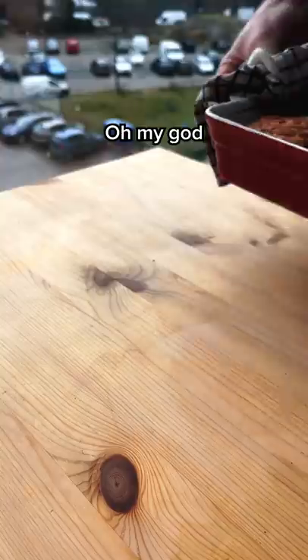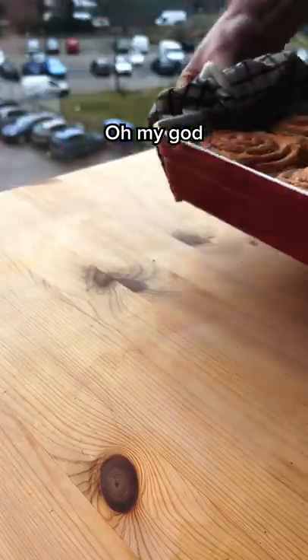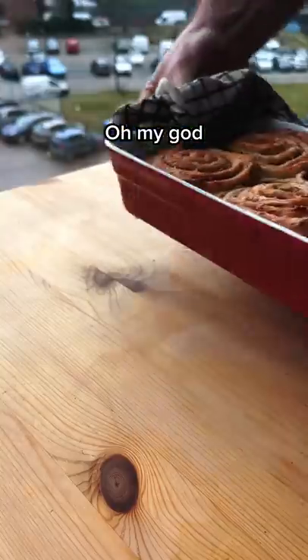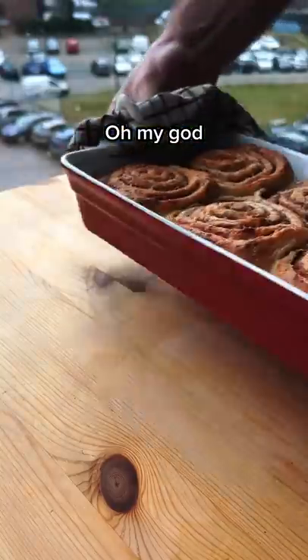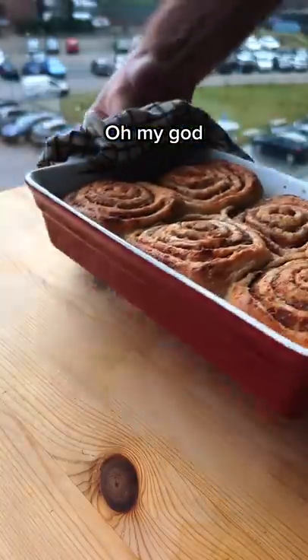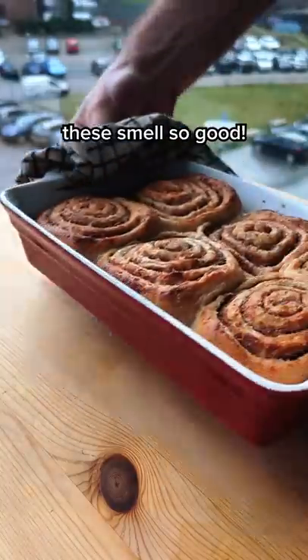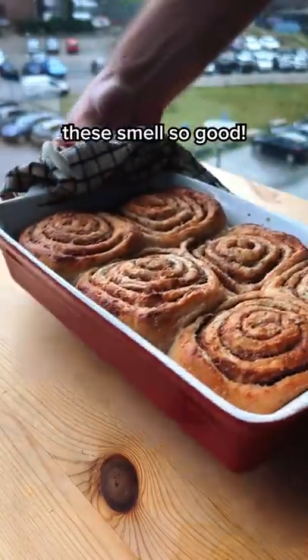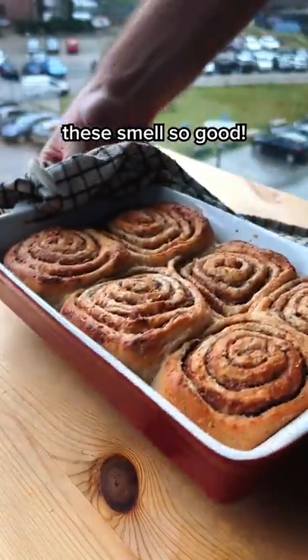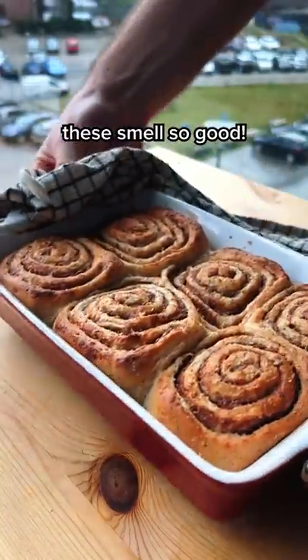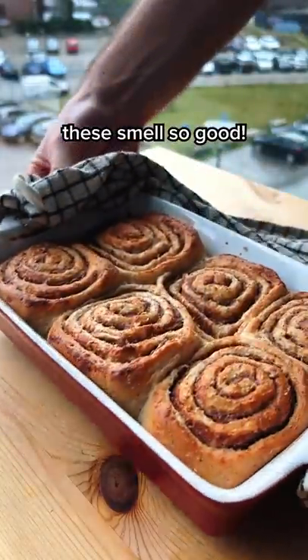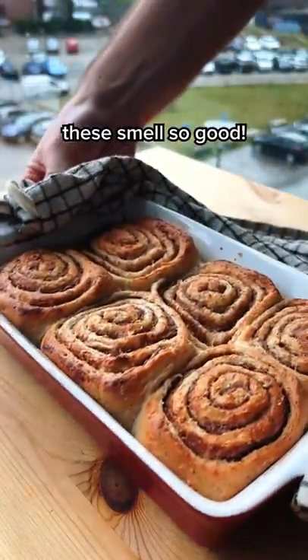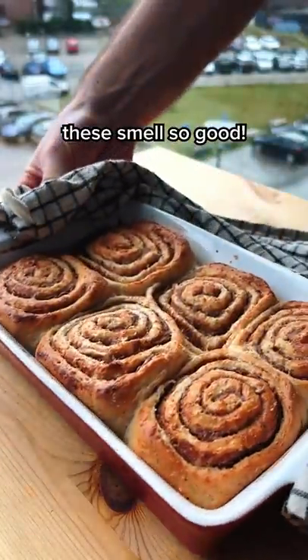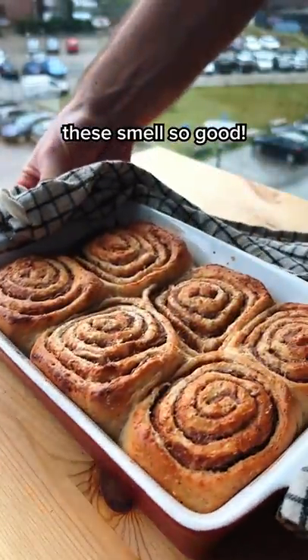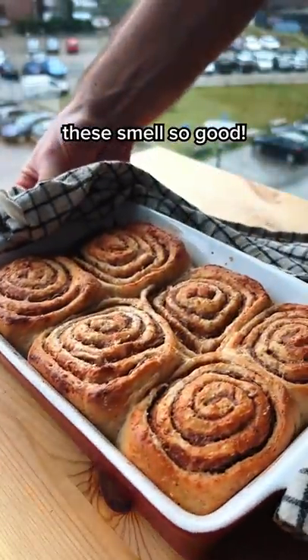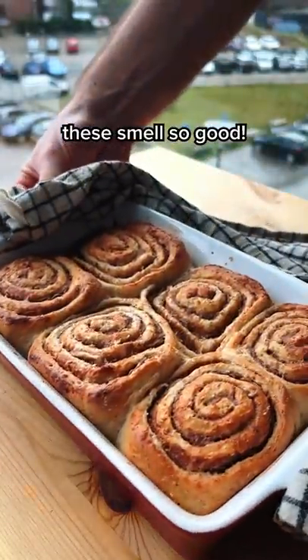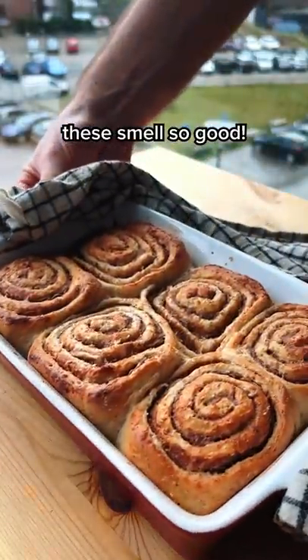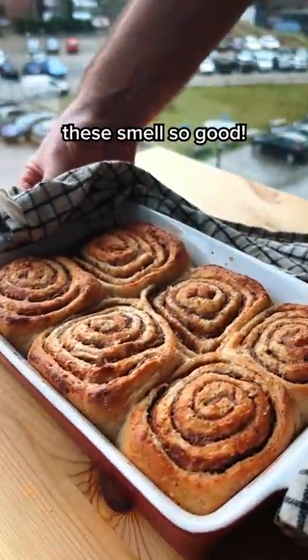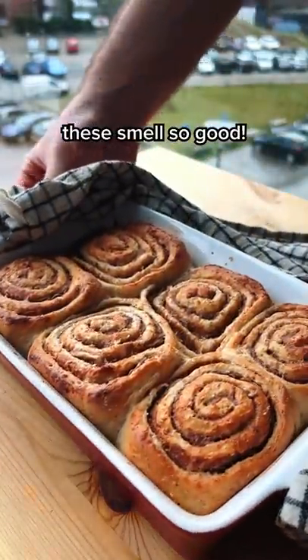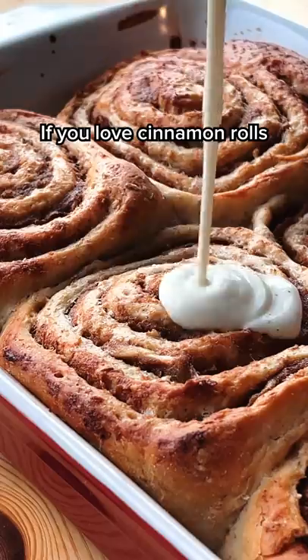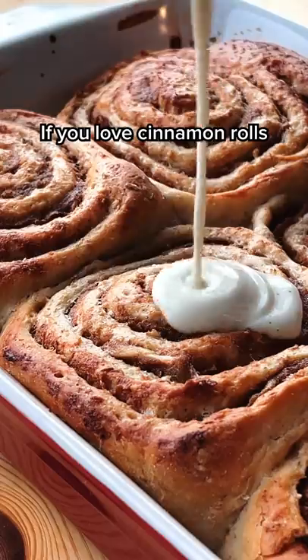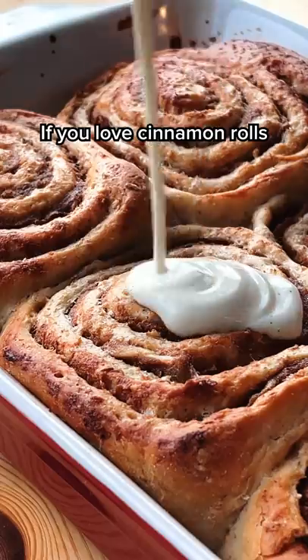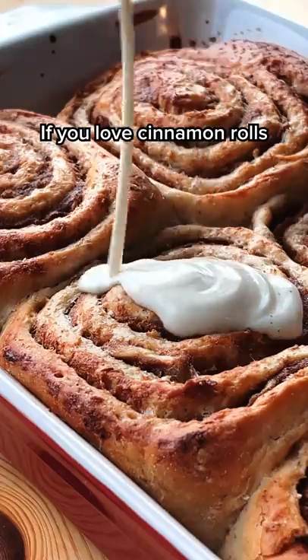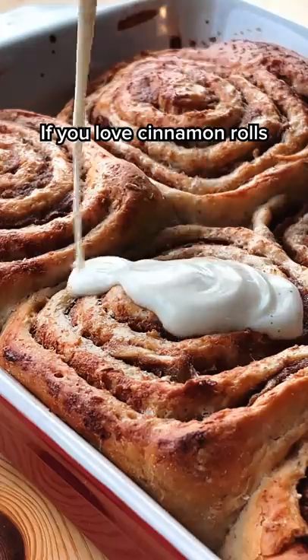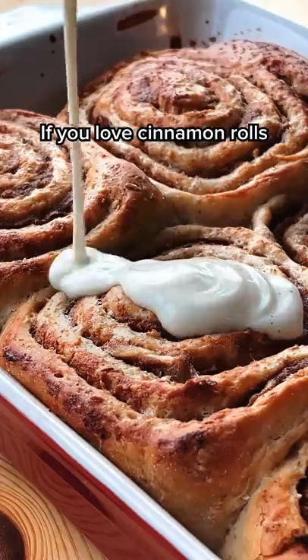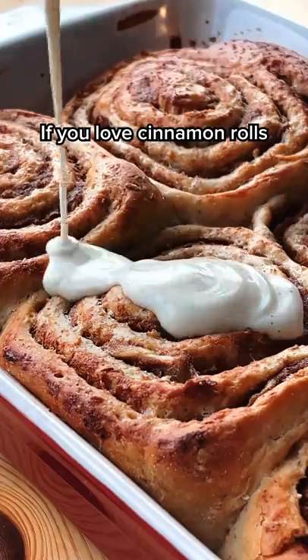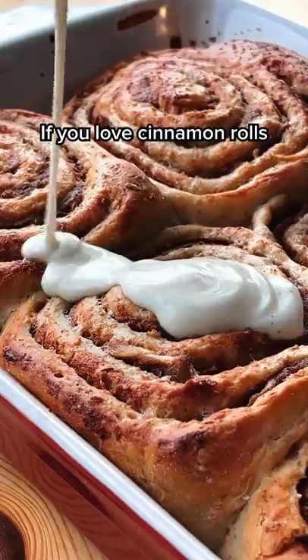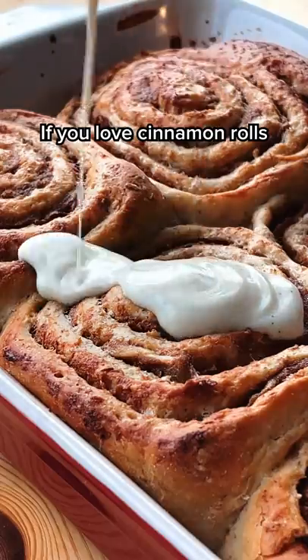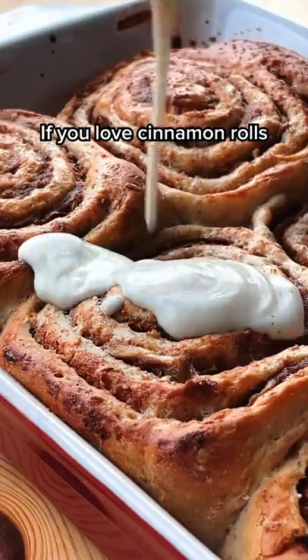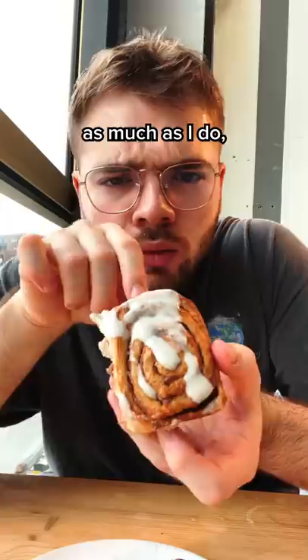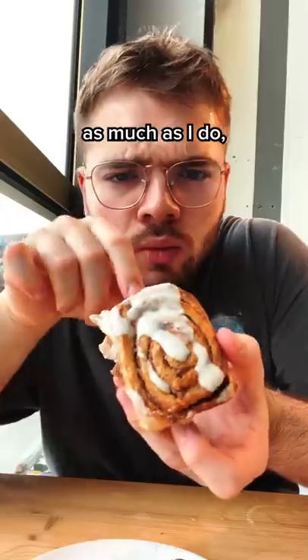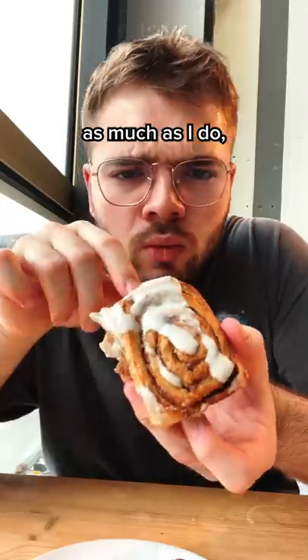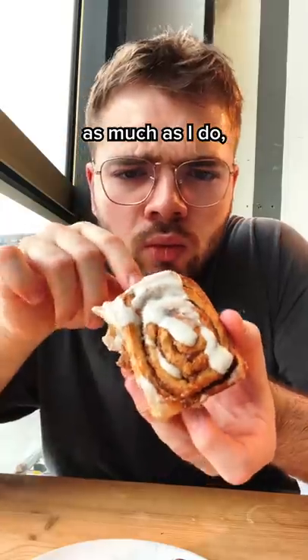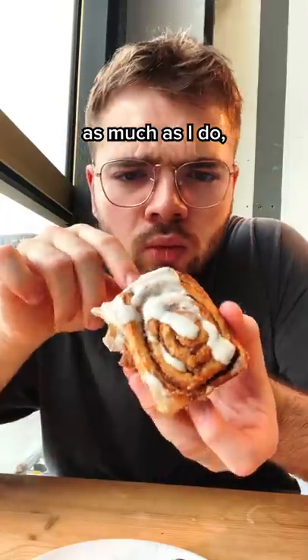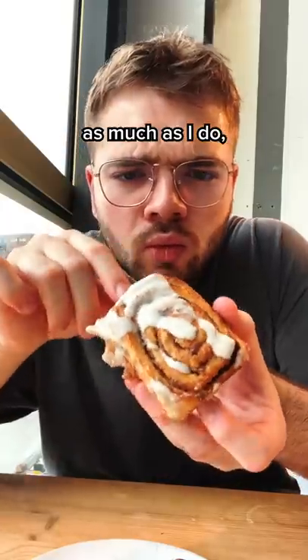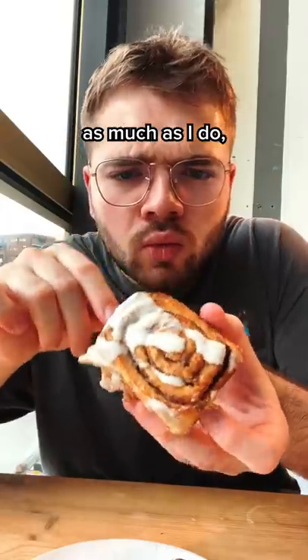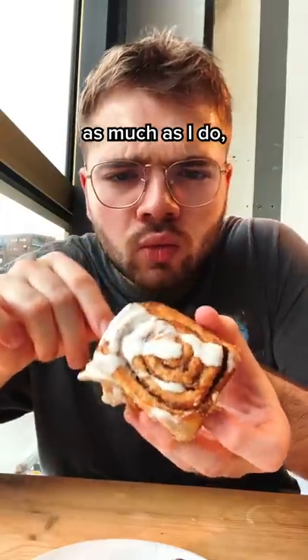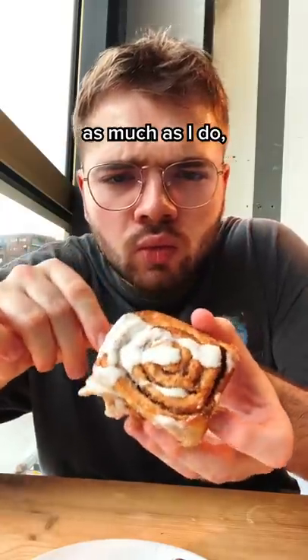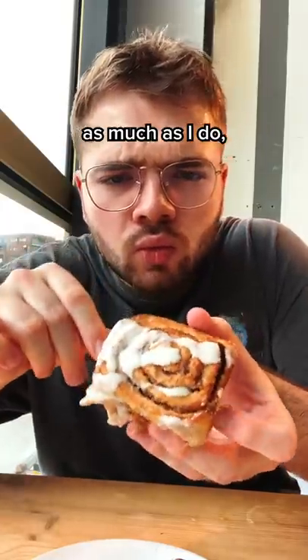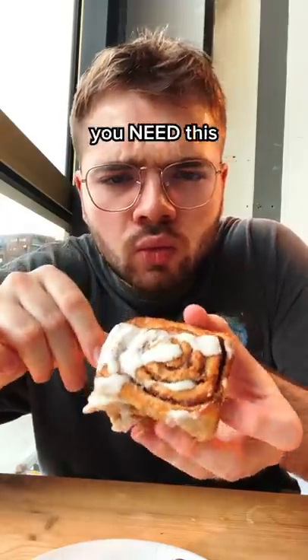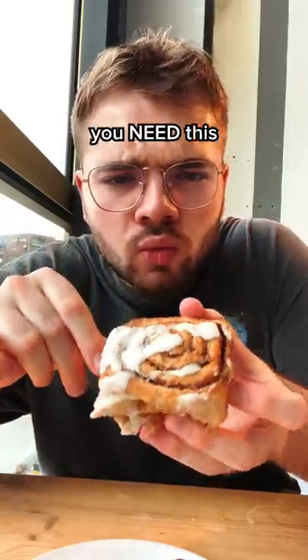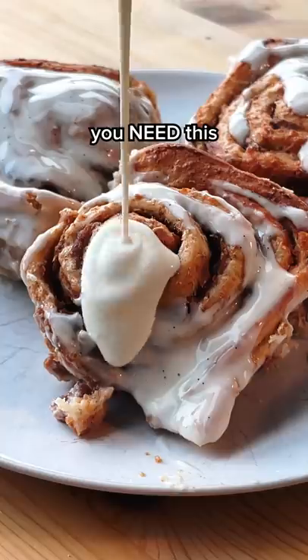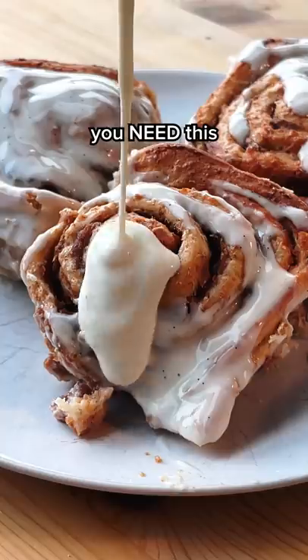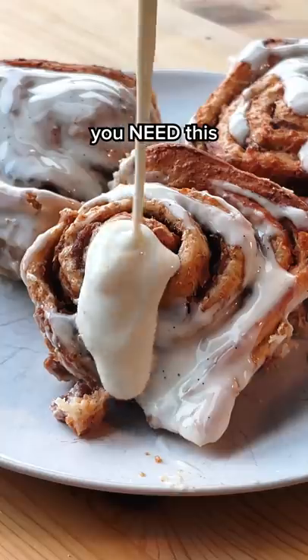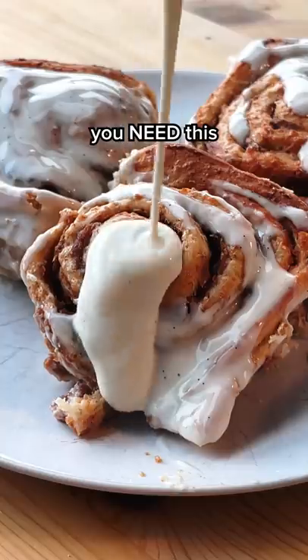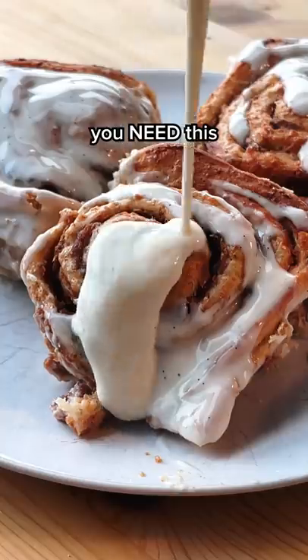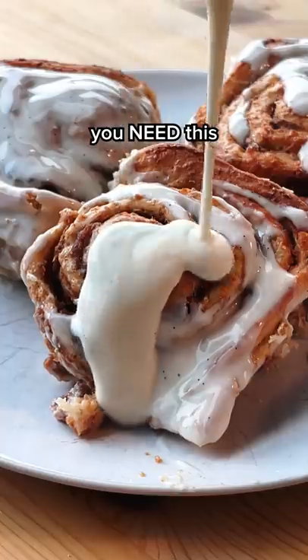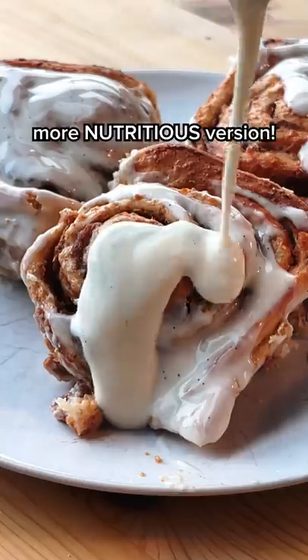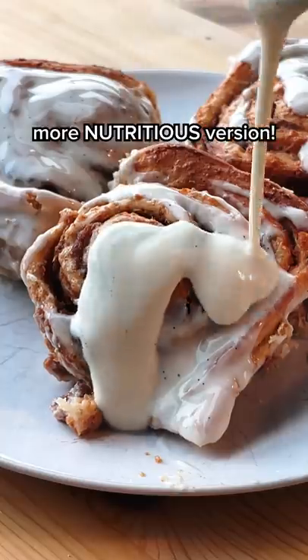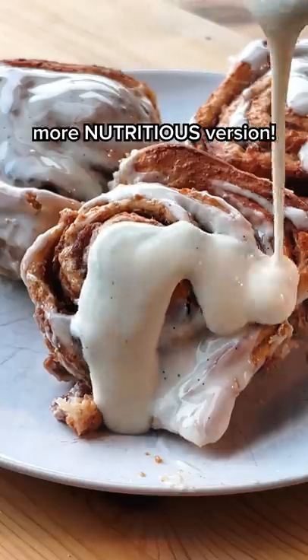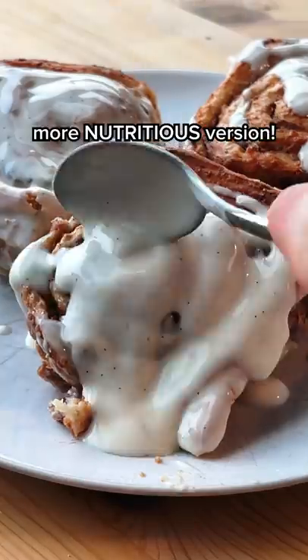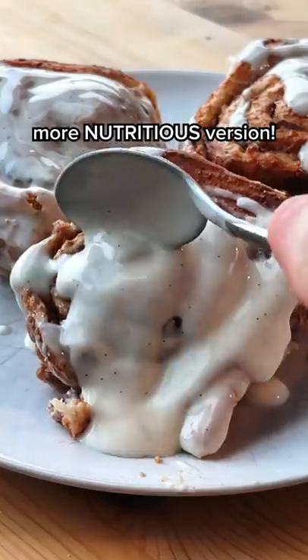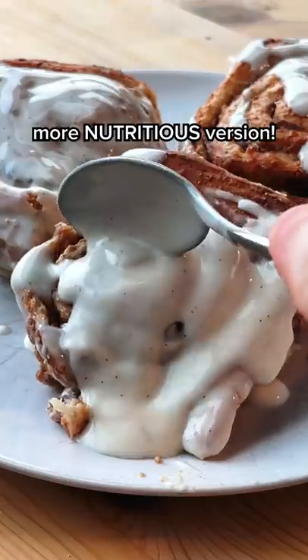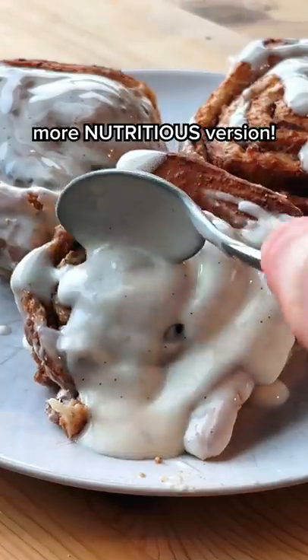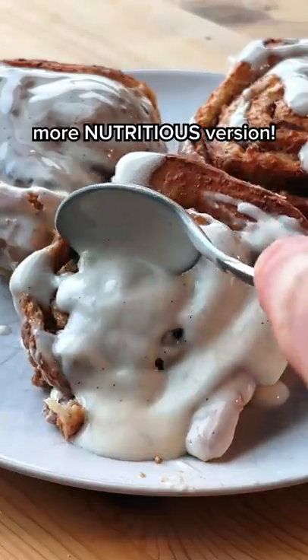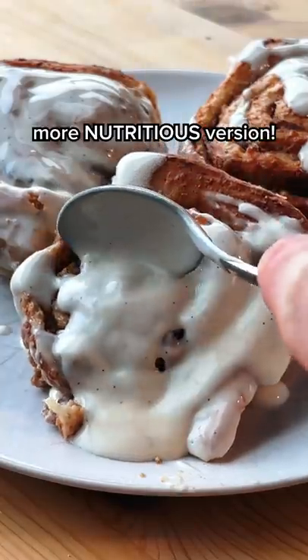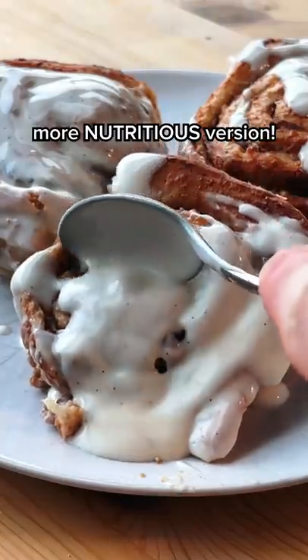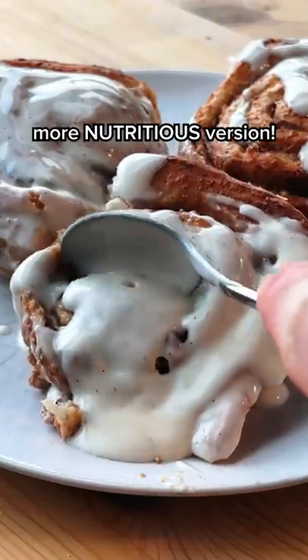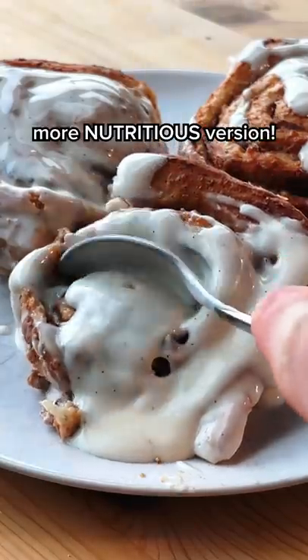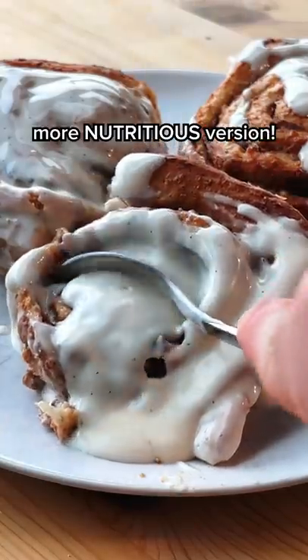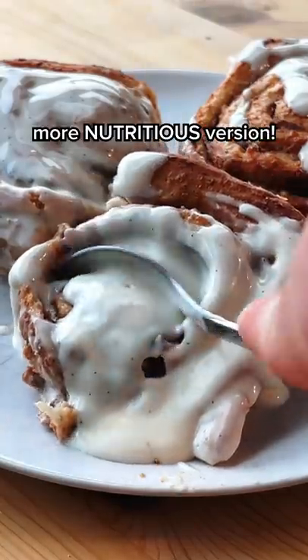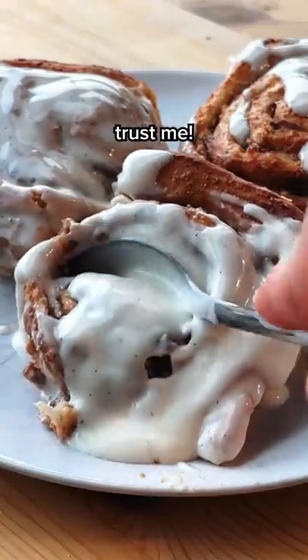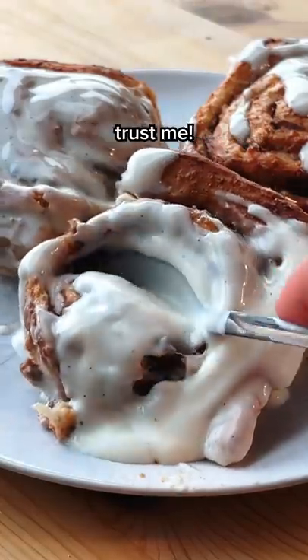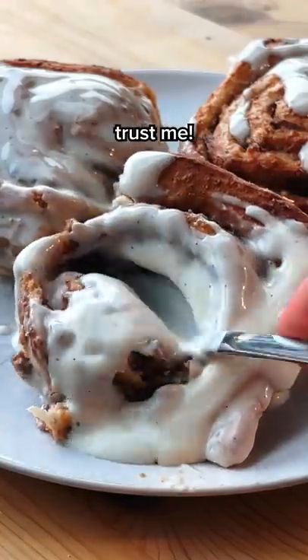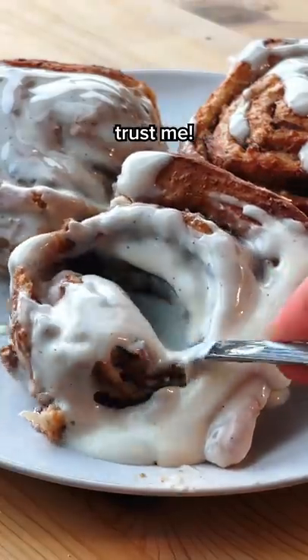Oh my god, these smell so good. If you love cinnamon rolls as much as I do, you need this more nutritious version, trust me.